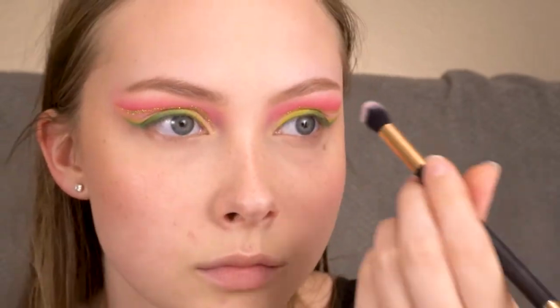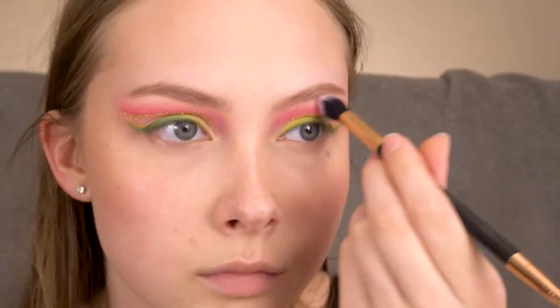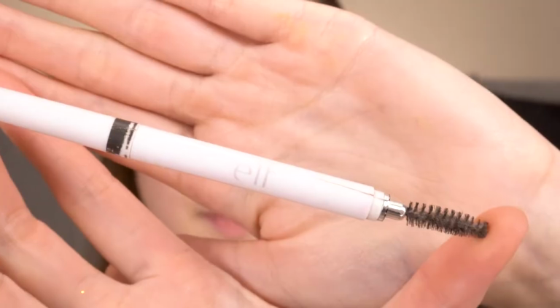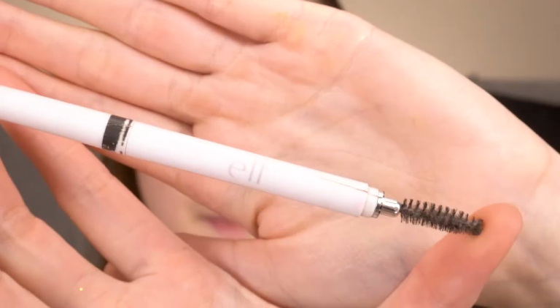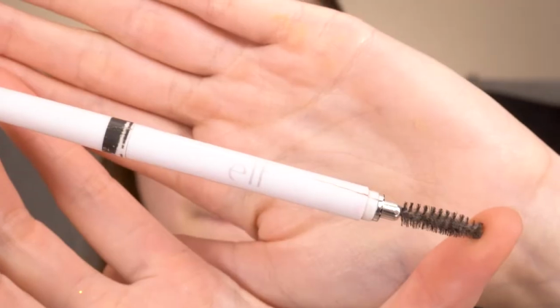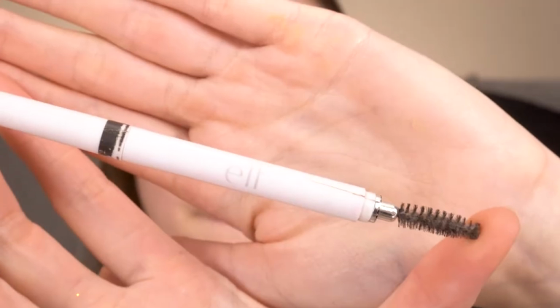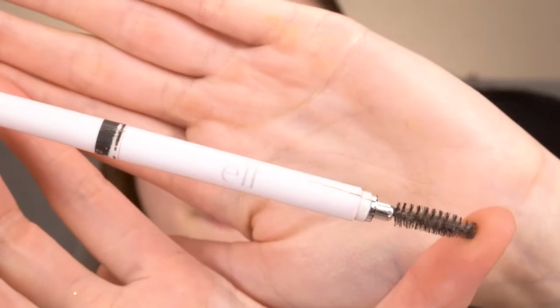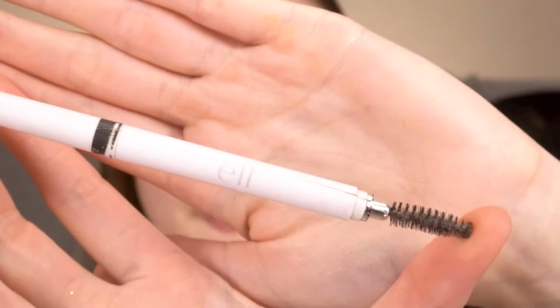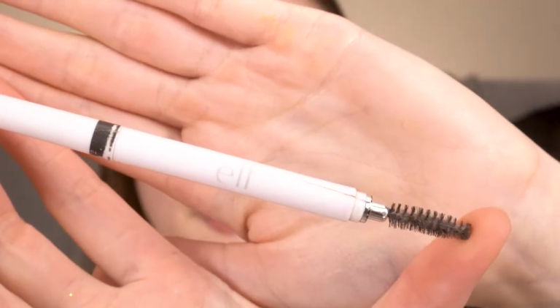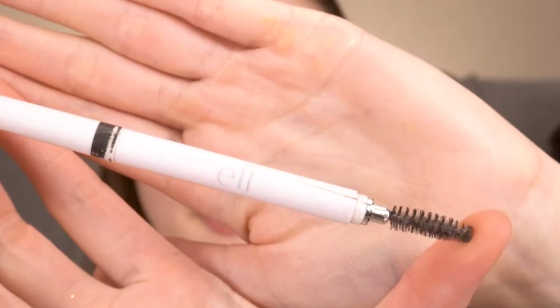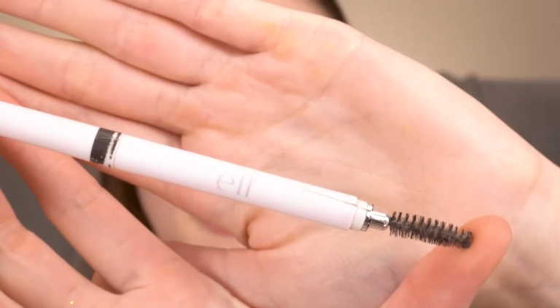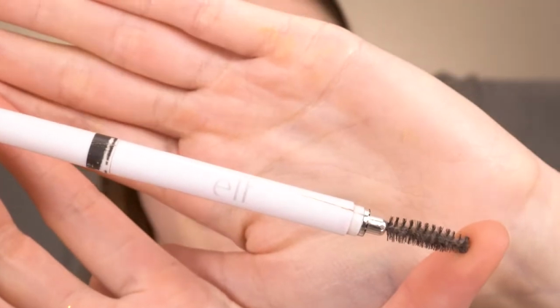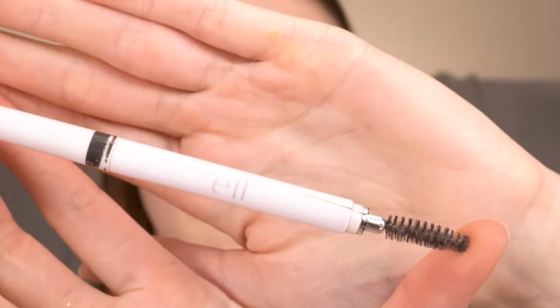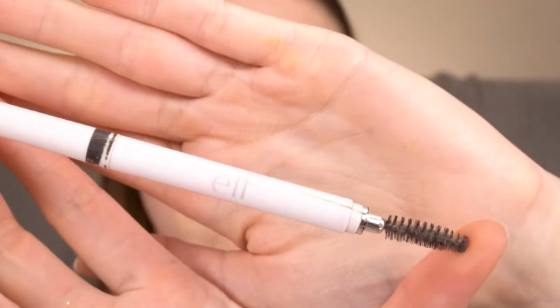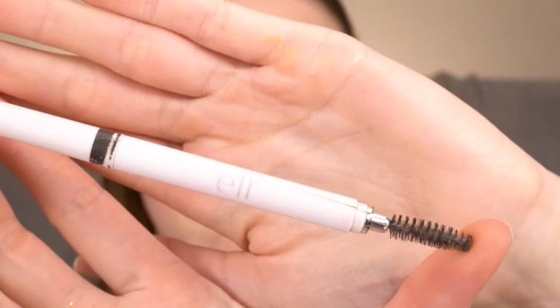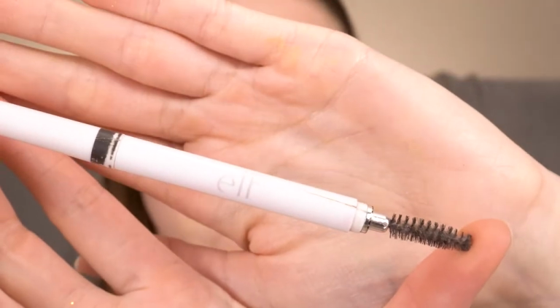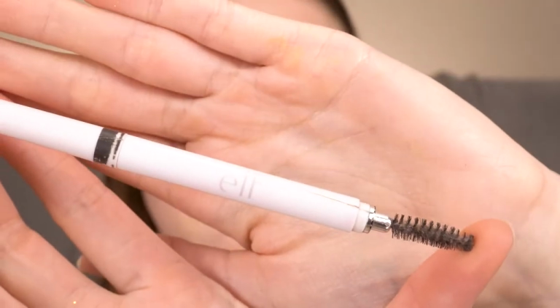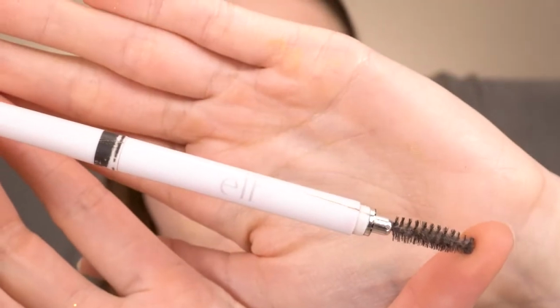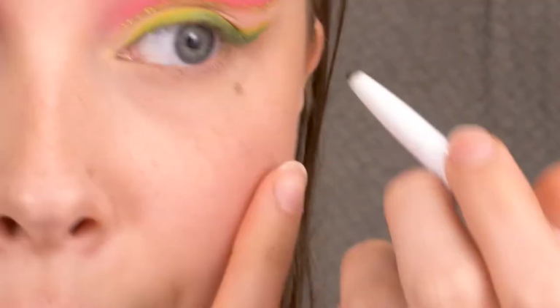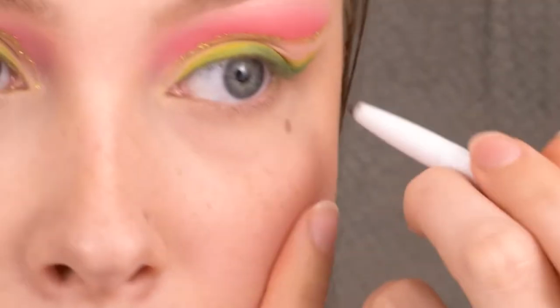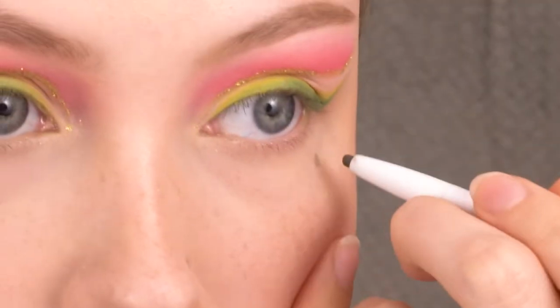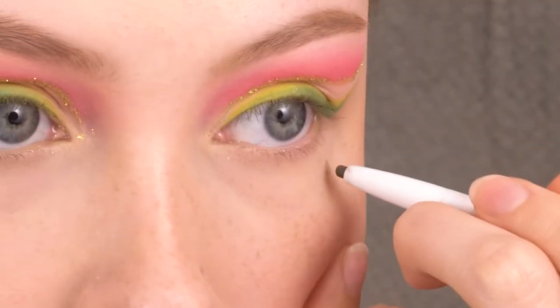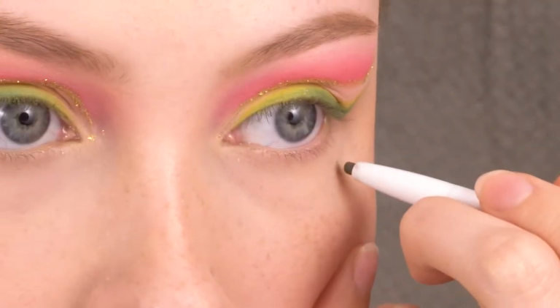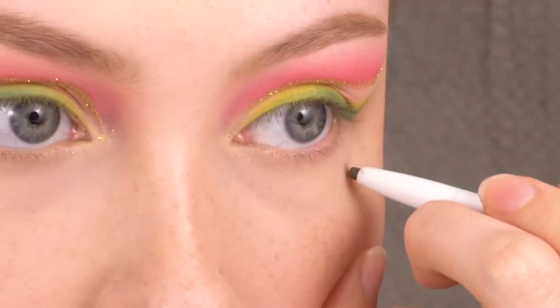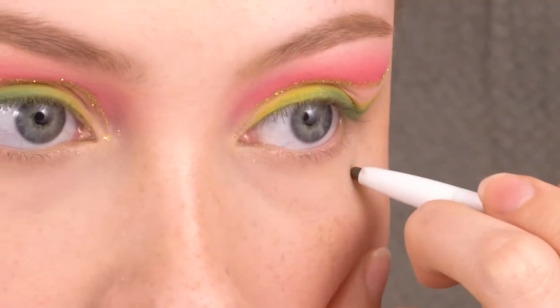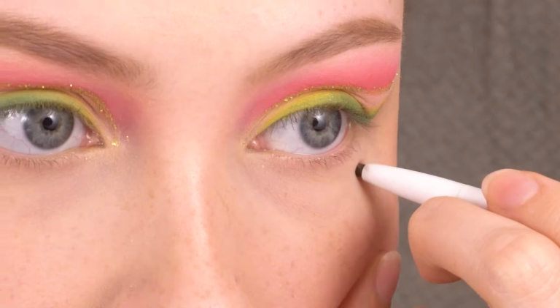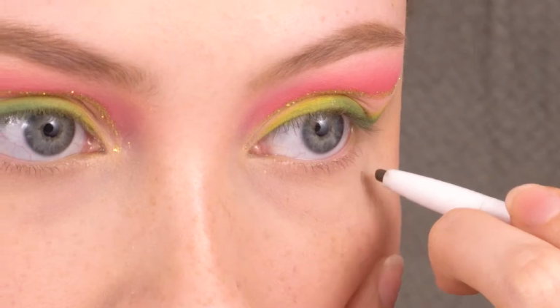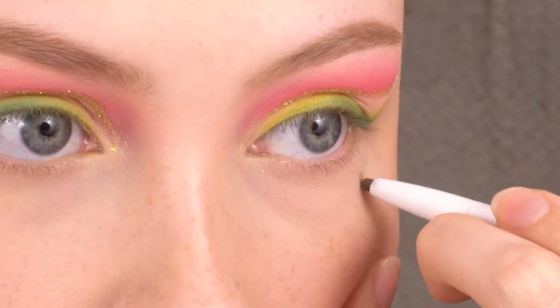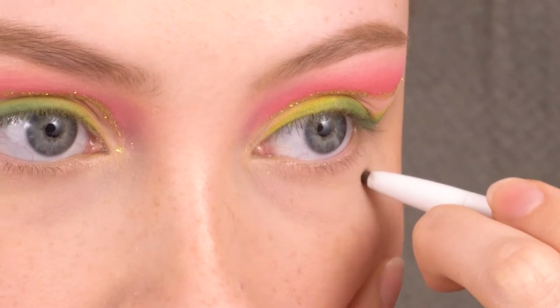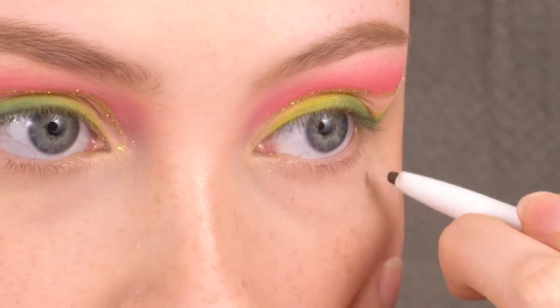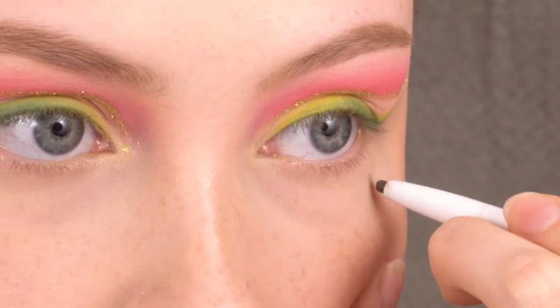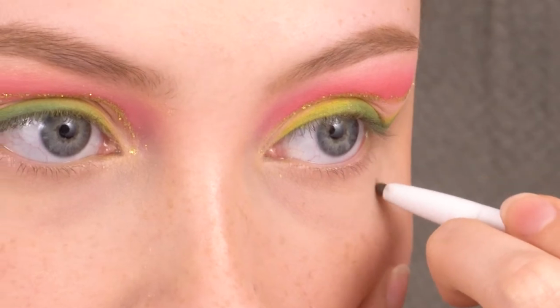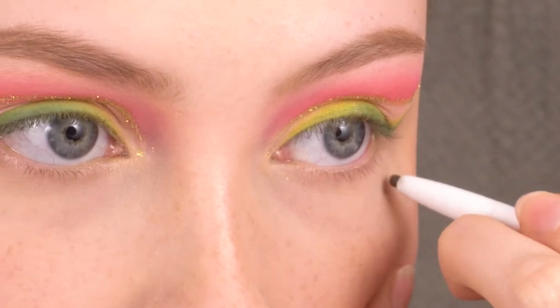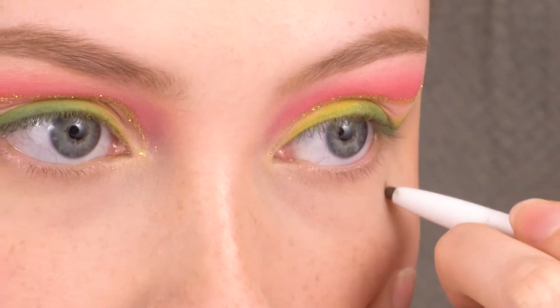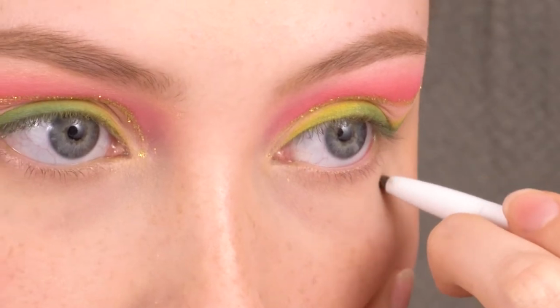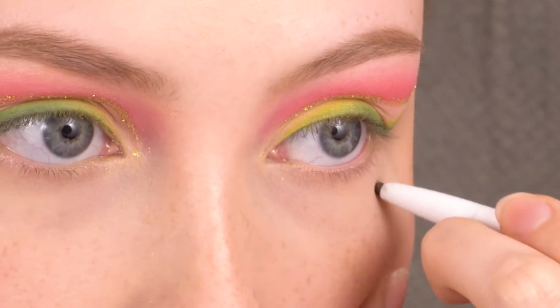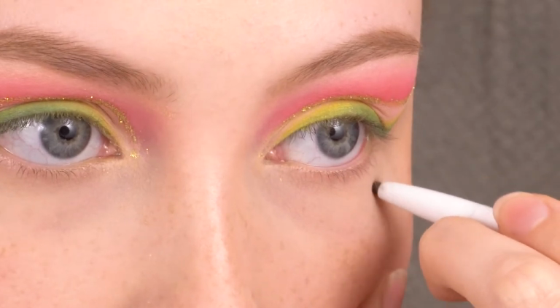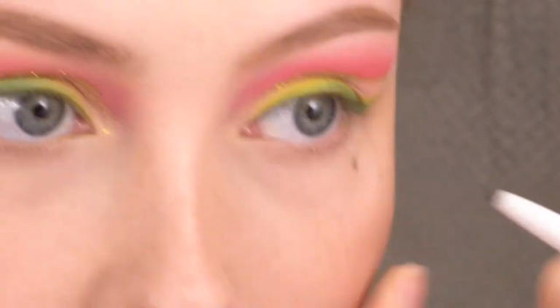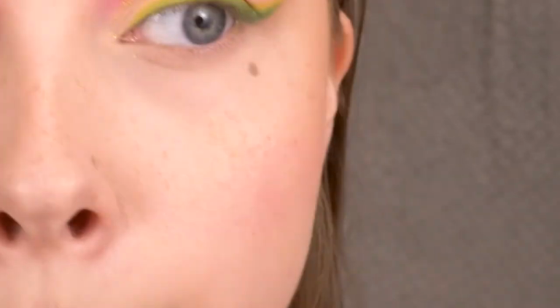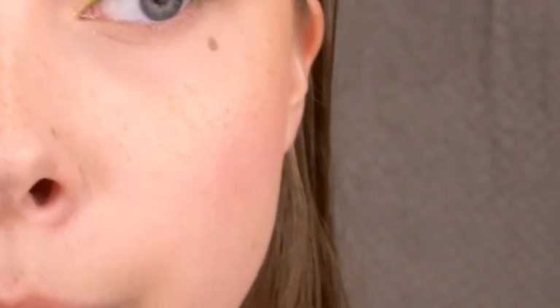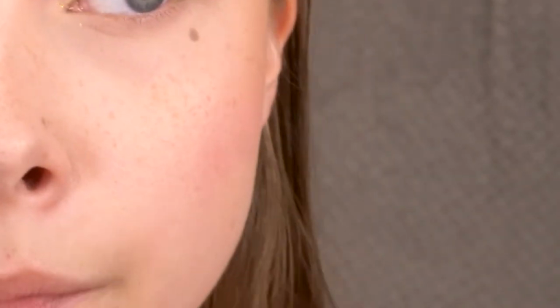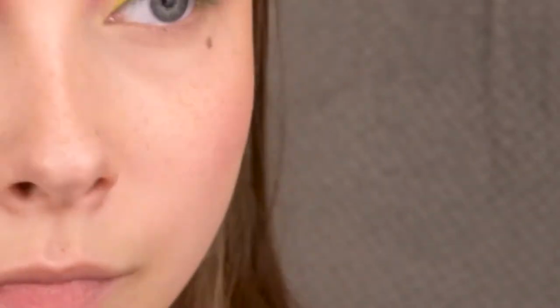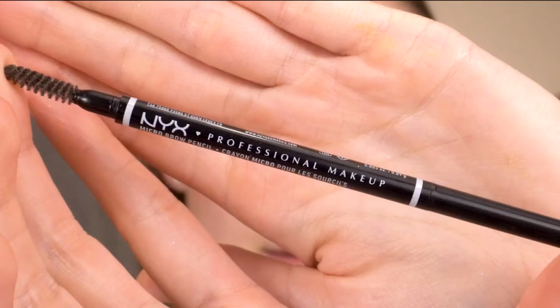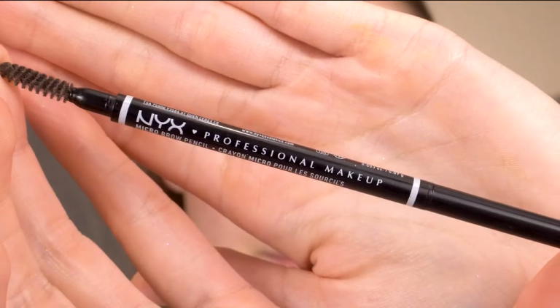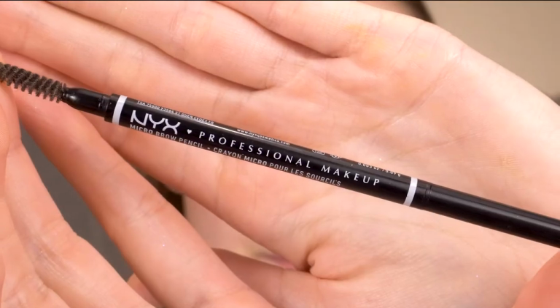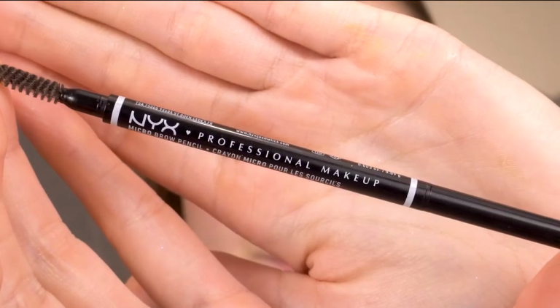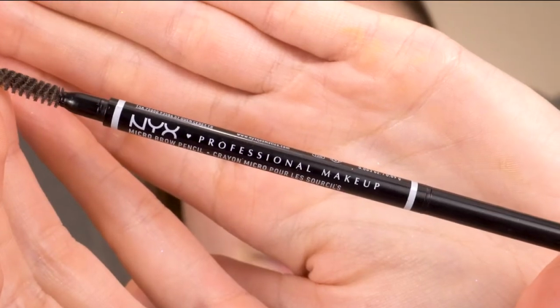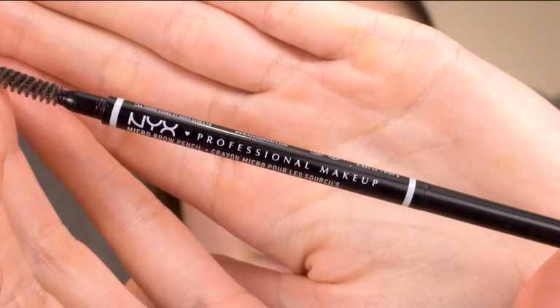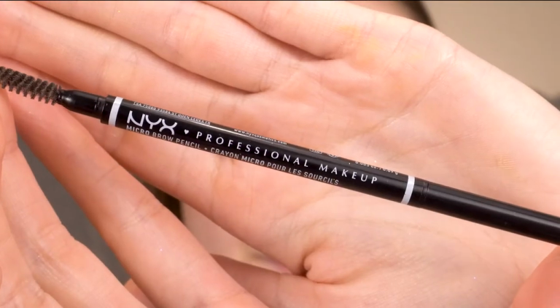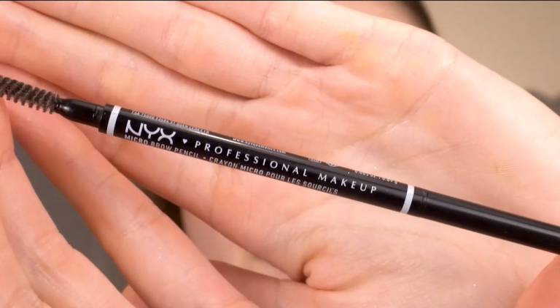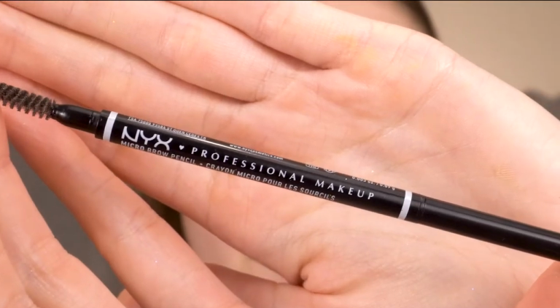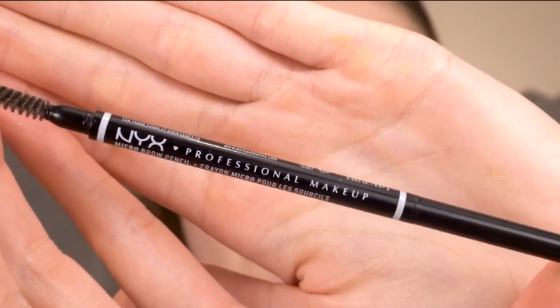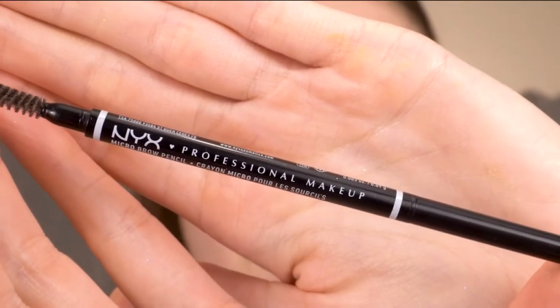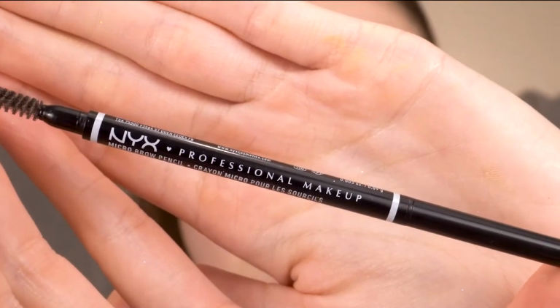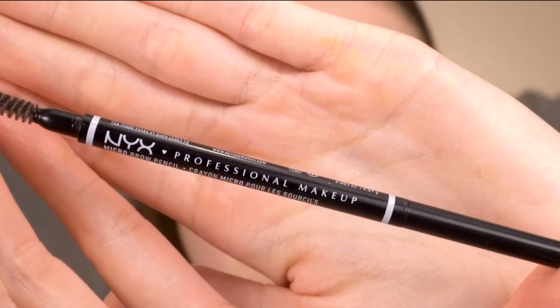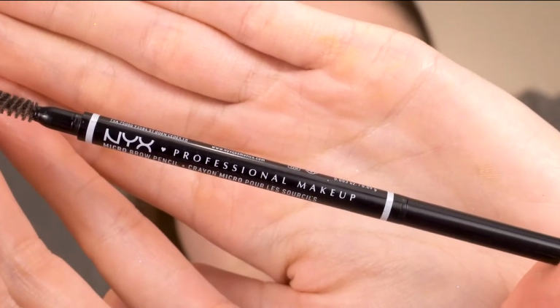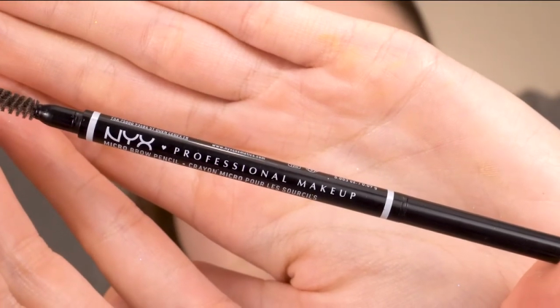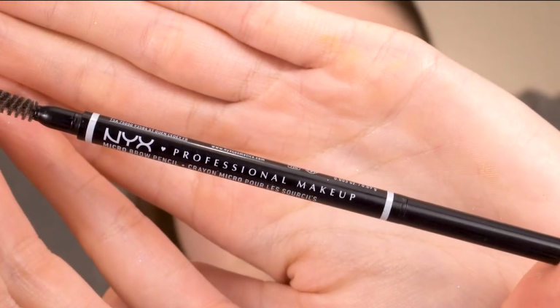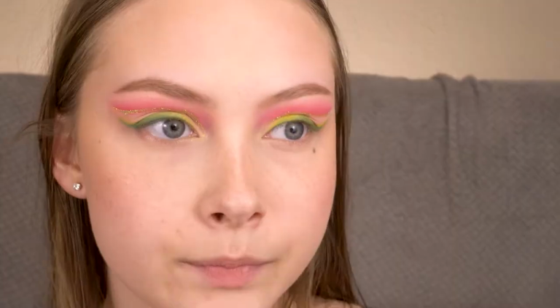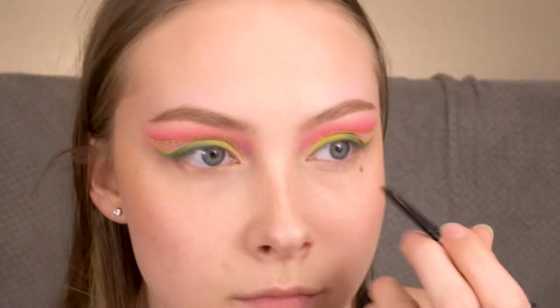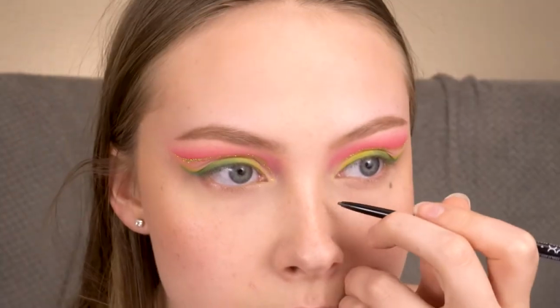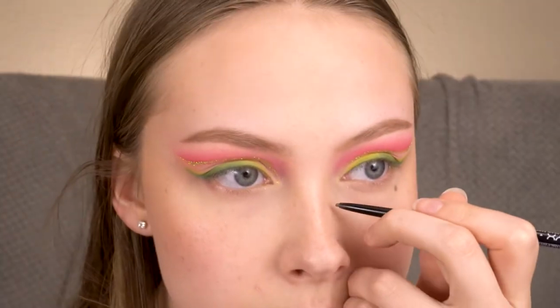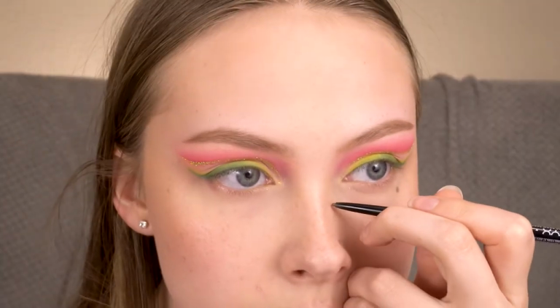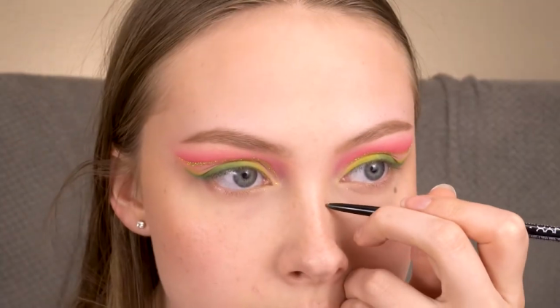I'm going to redefine my big freckle with the ELF brow pencil, and then I'll redefine my smaller freckles with the NYX Micro Brow pencil.